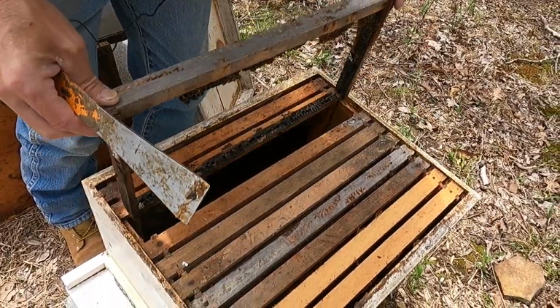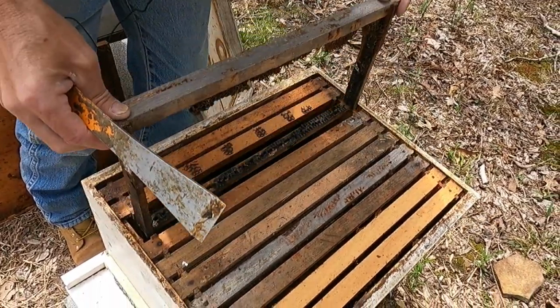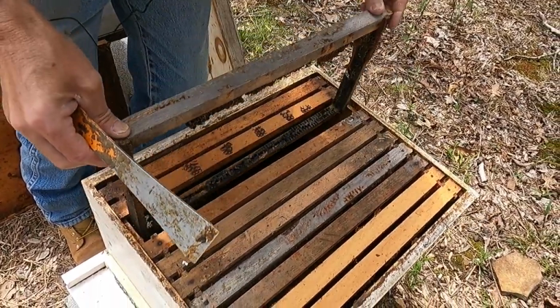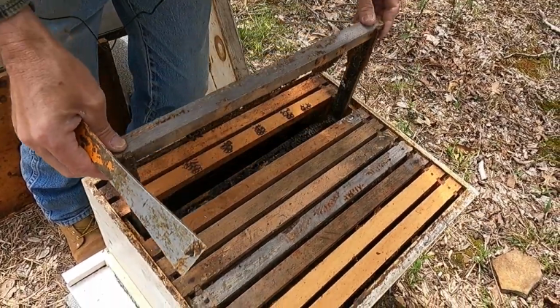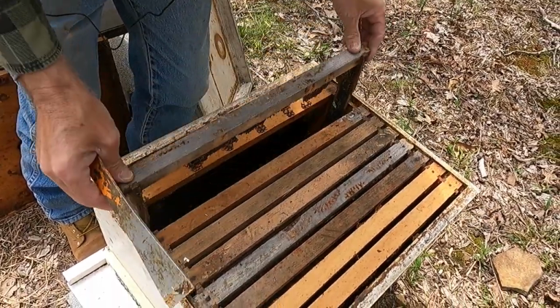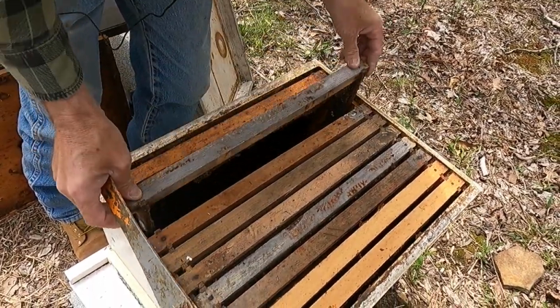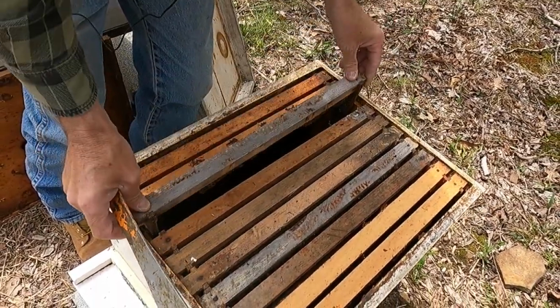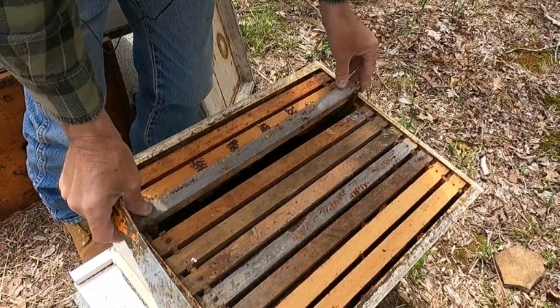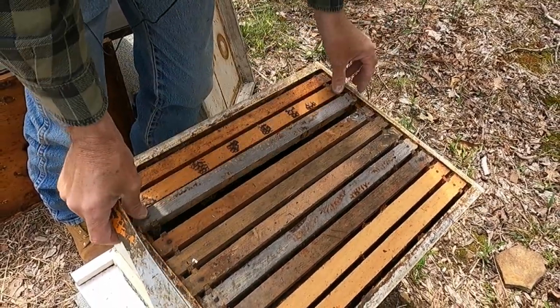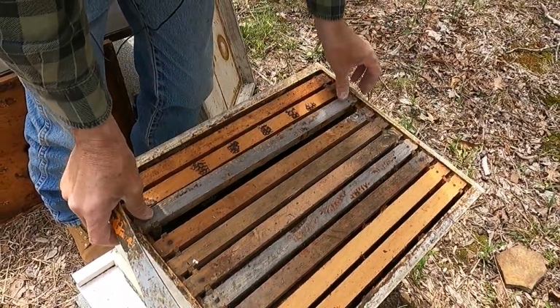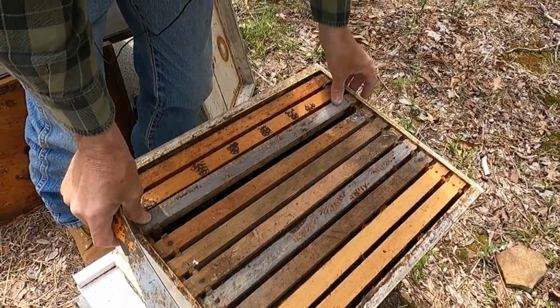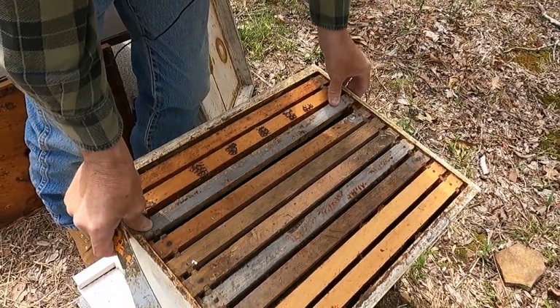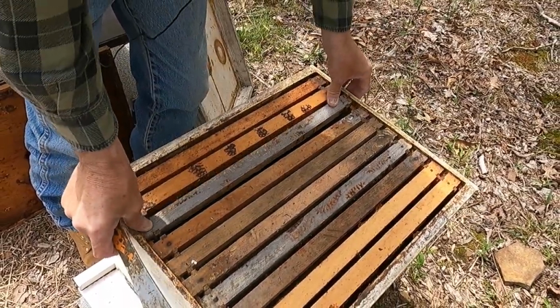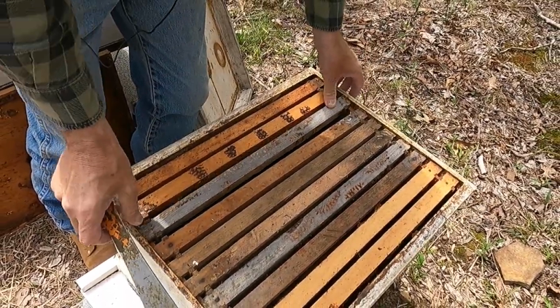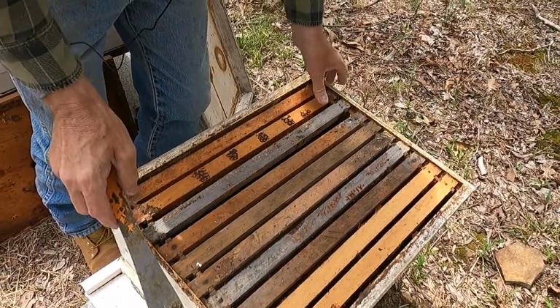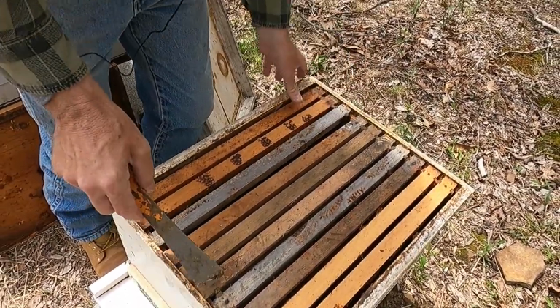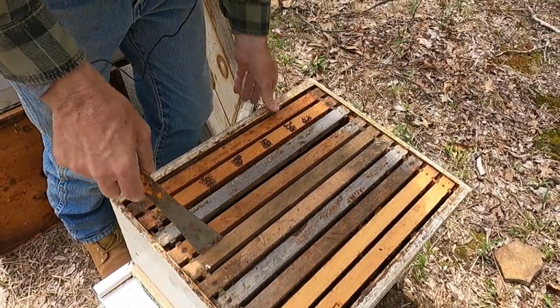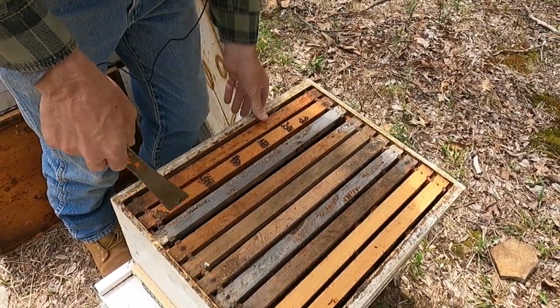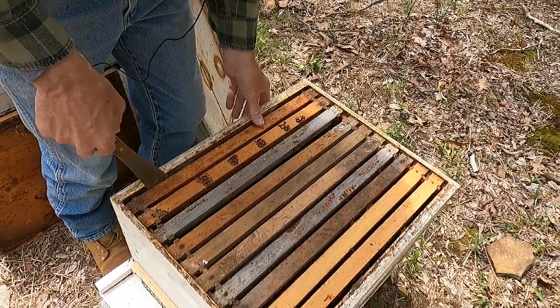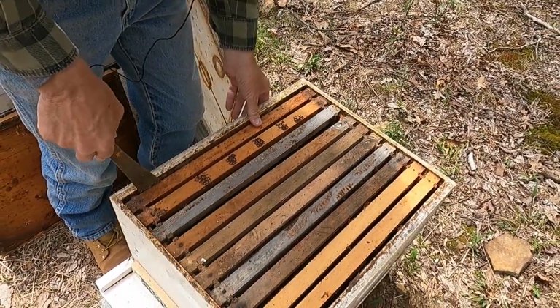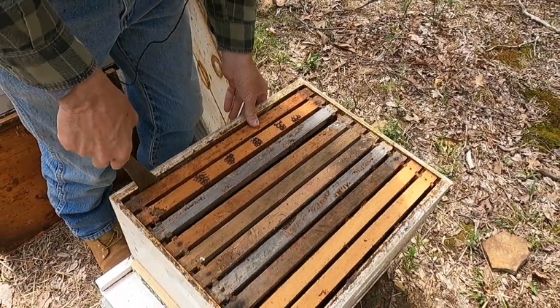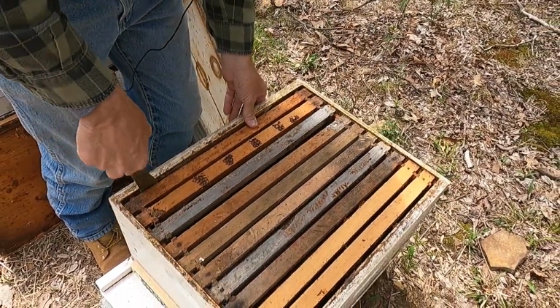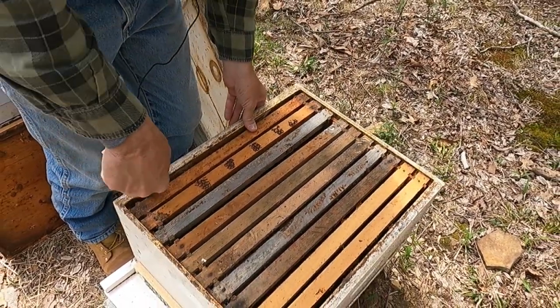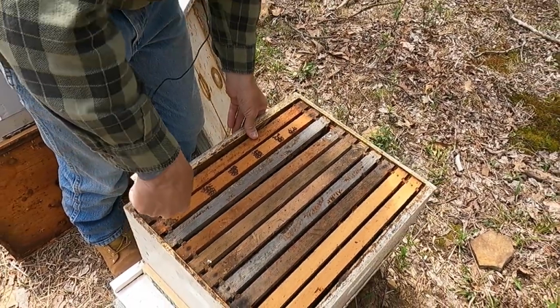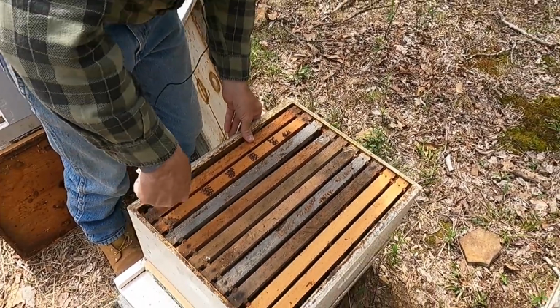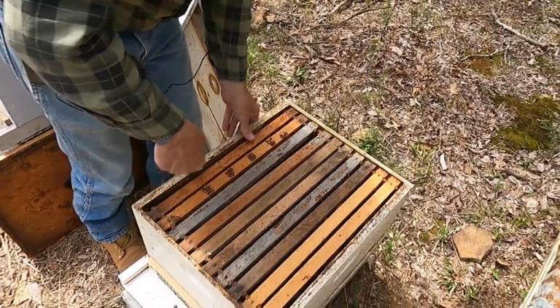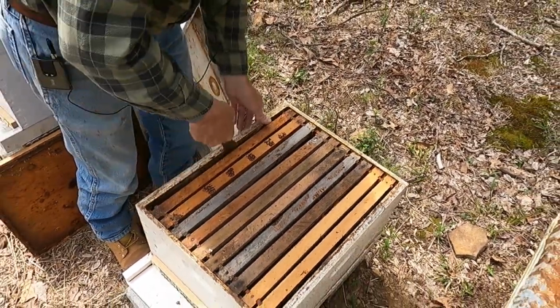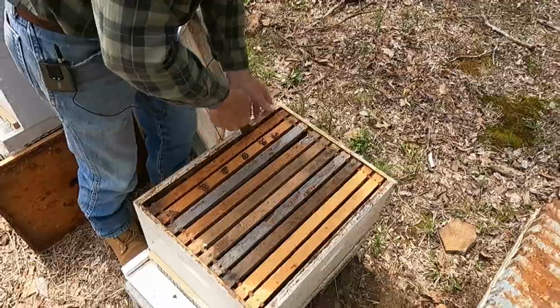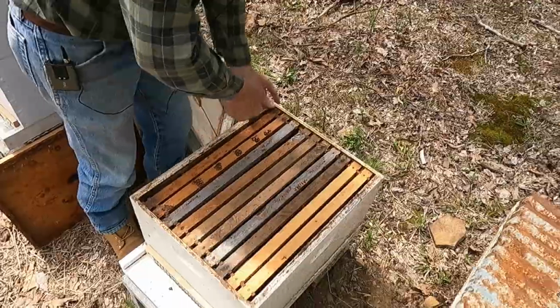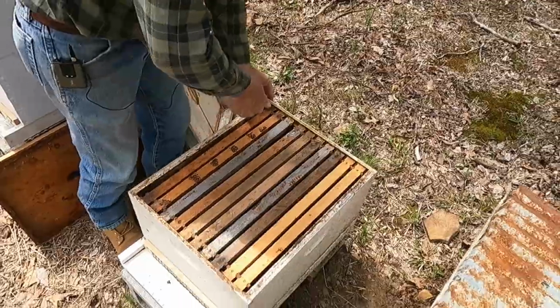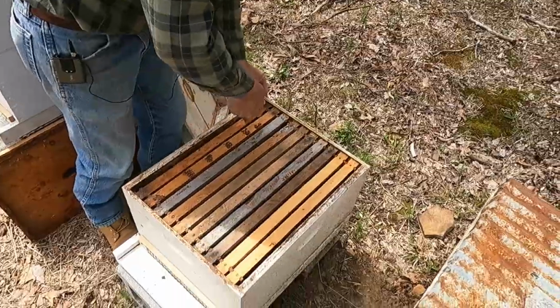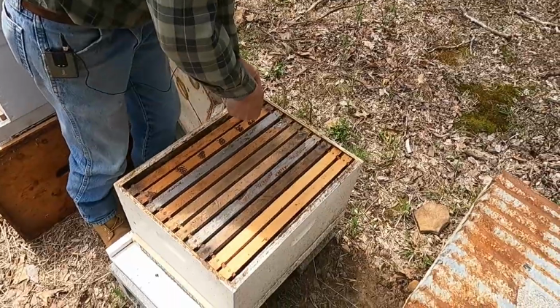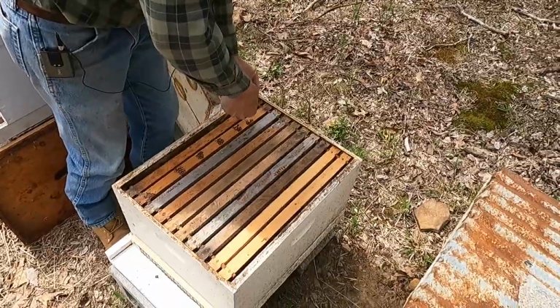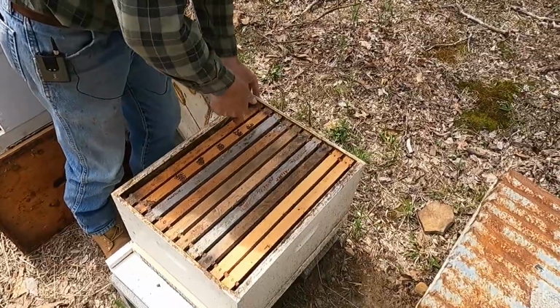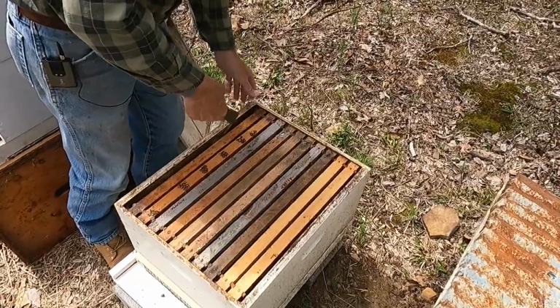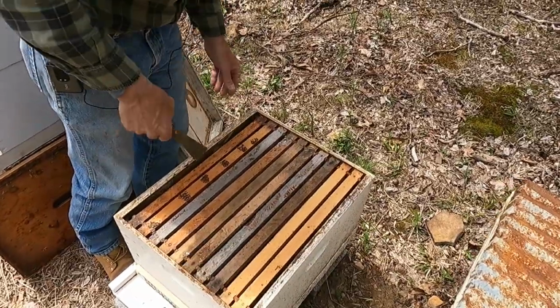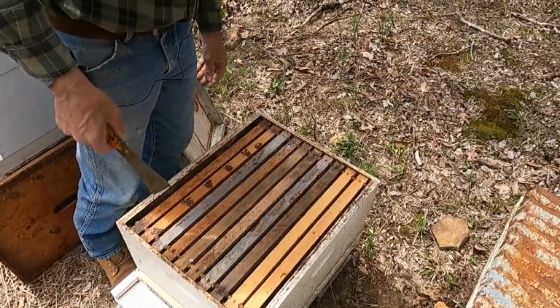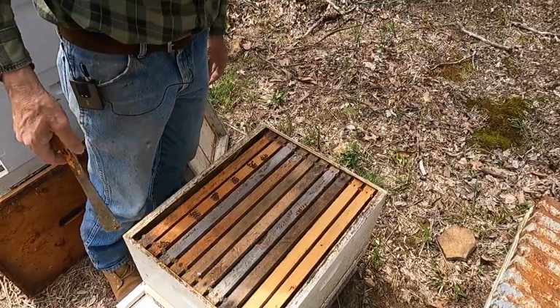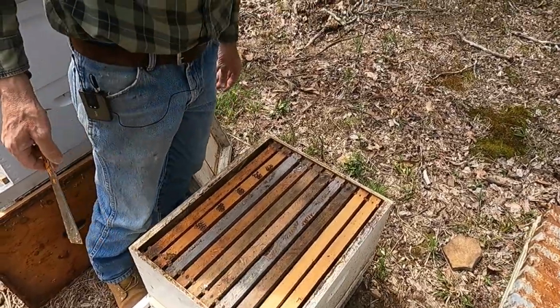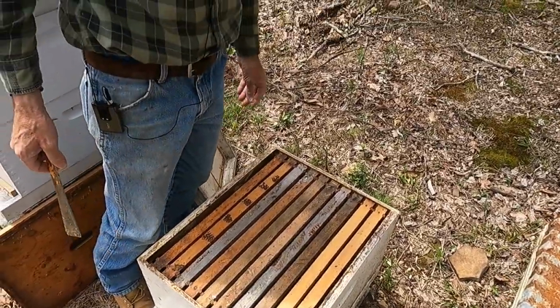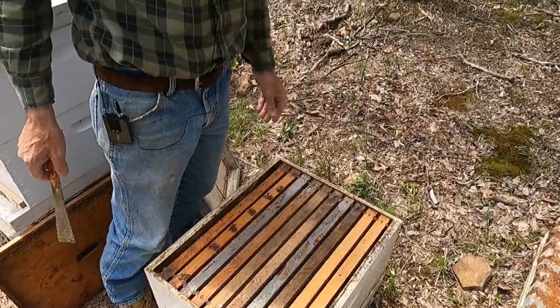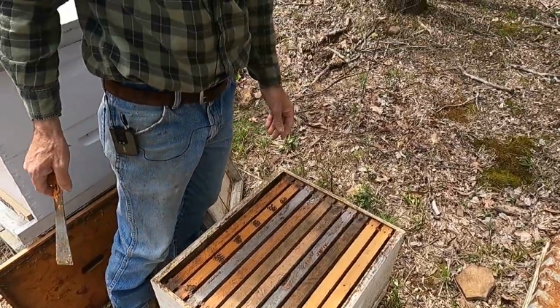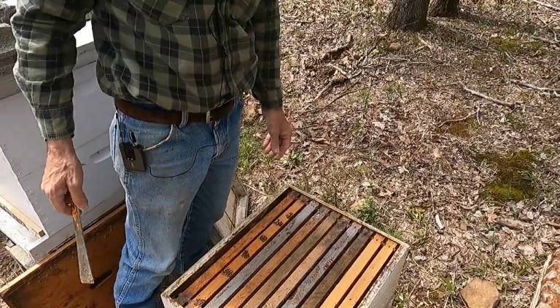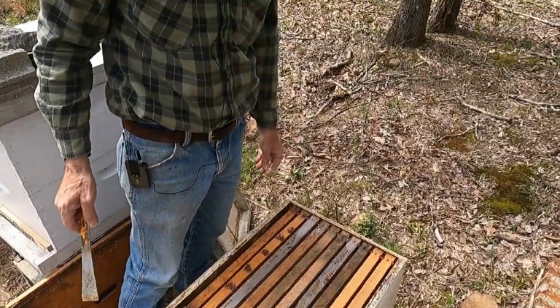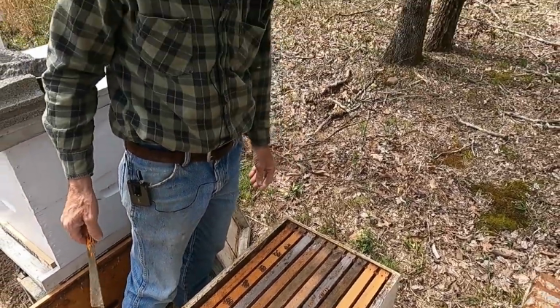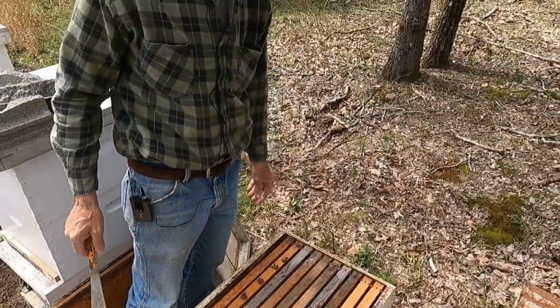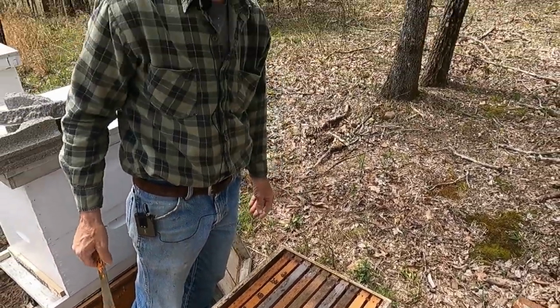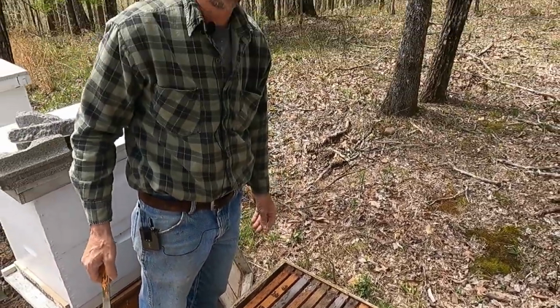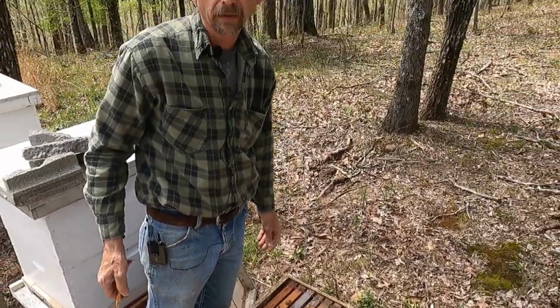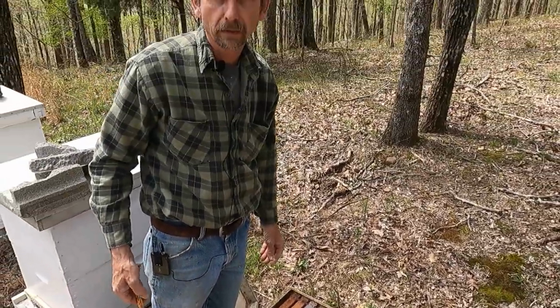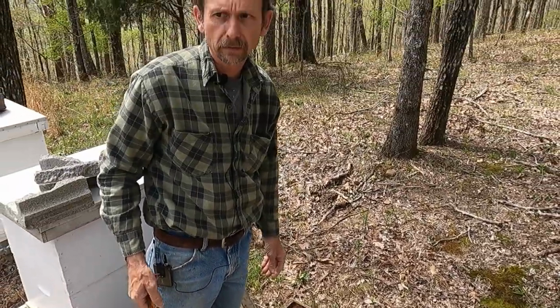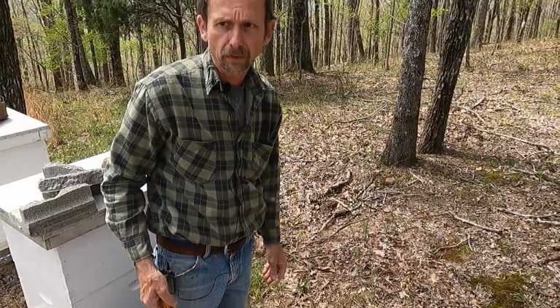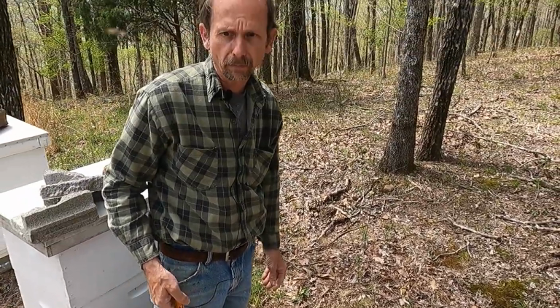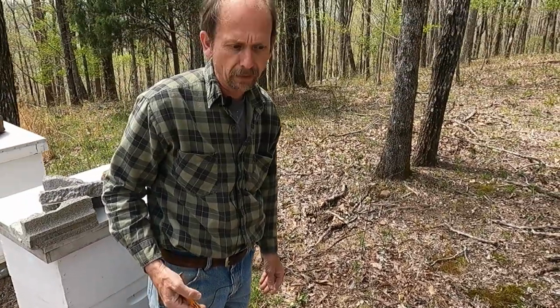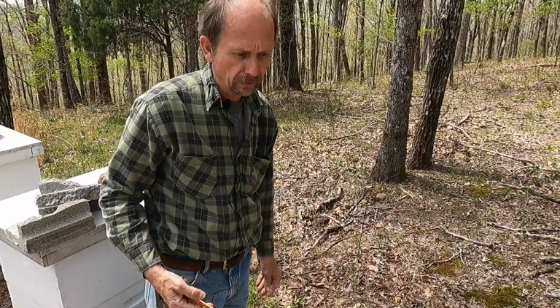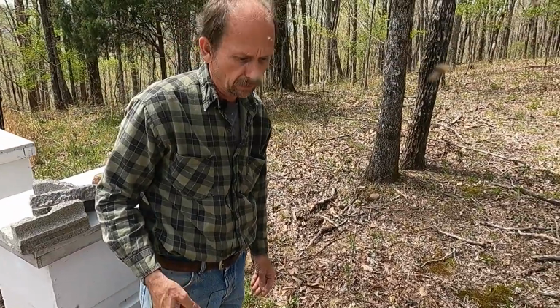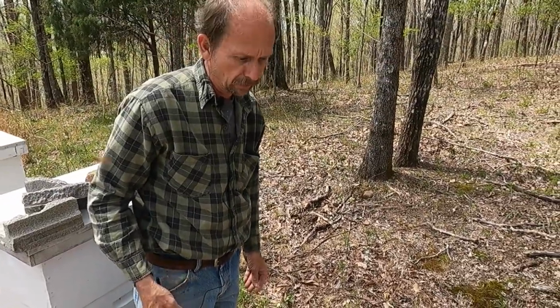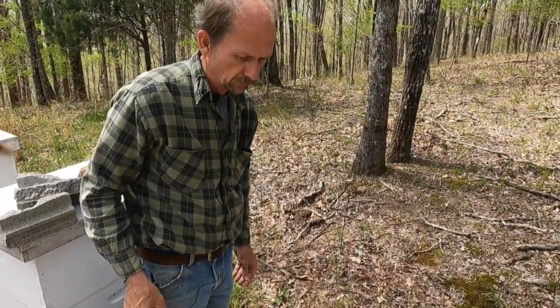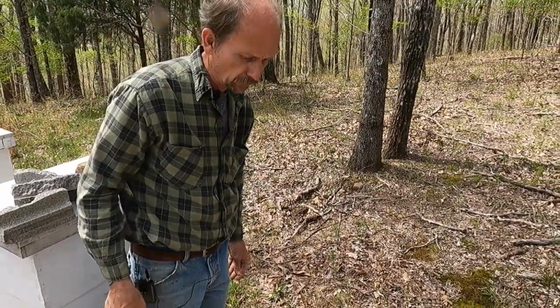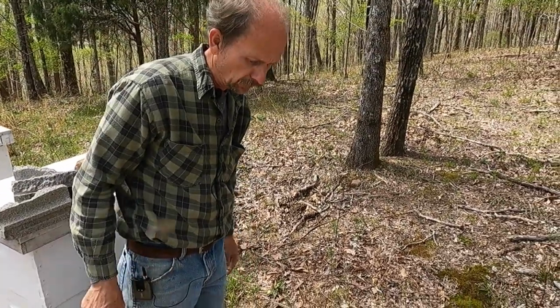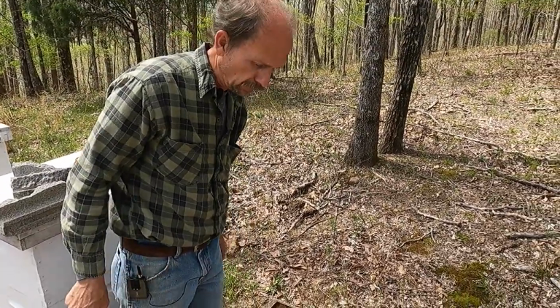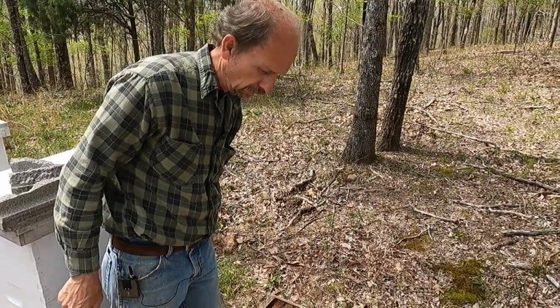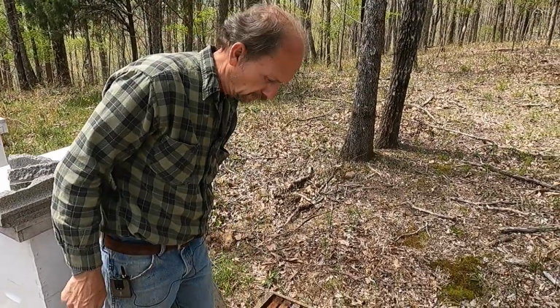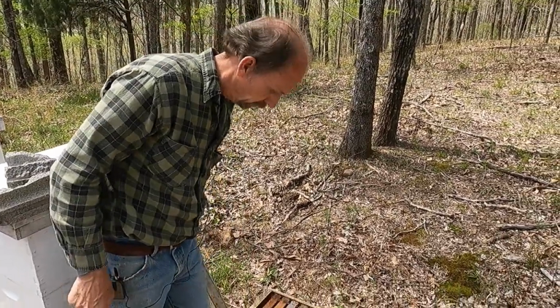One reason I set up like a little bee yard is that if I don't catch any swarms, then I'll bring some splits I made and put them in it.